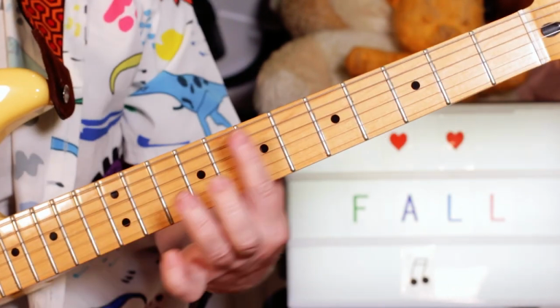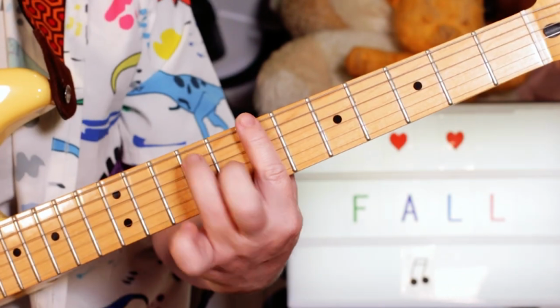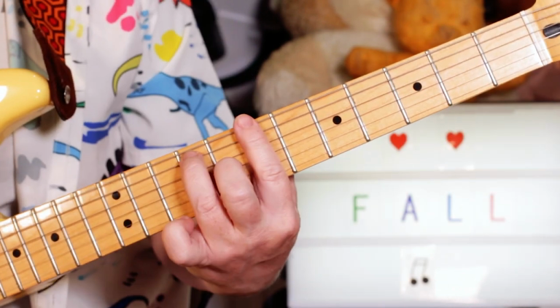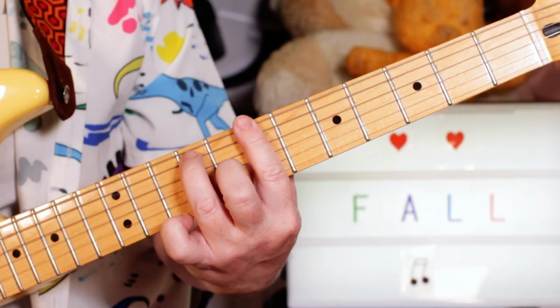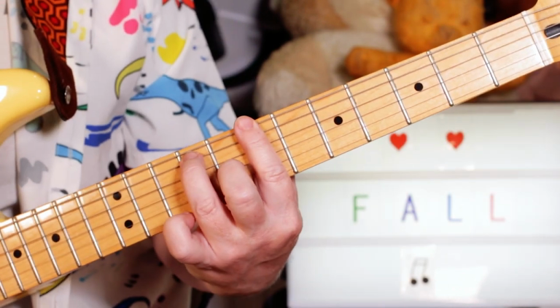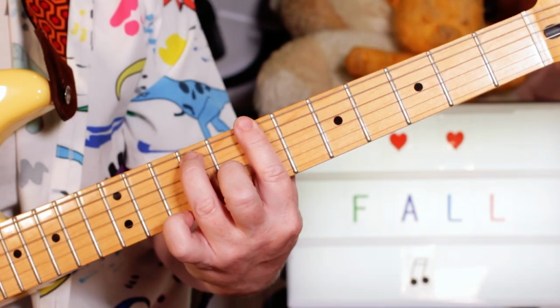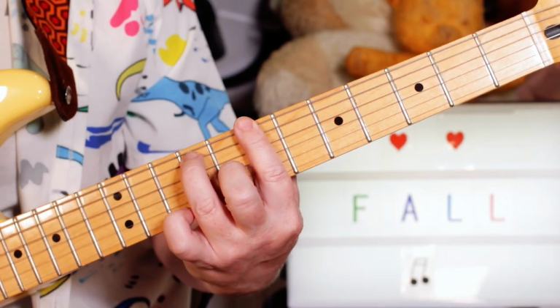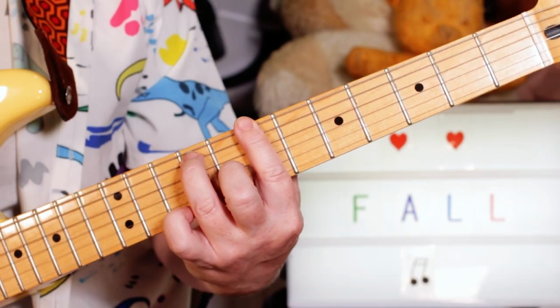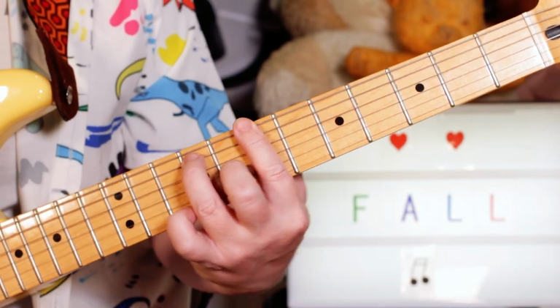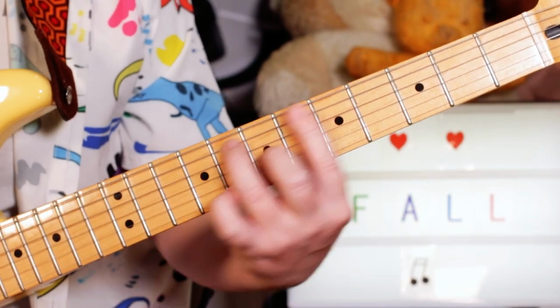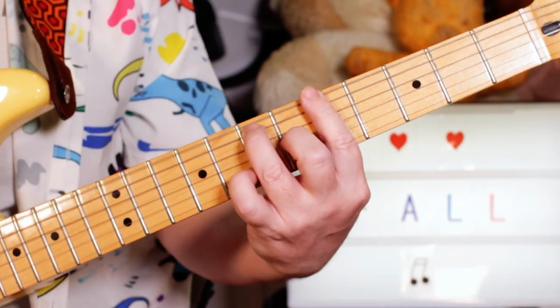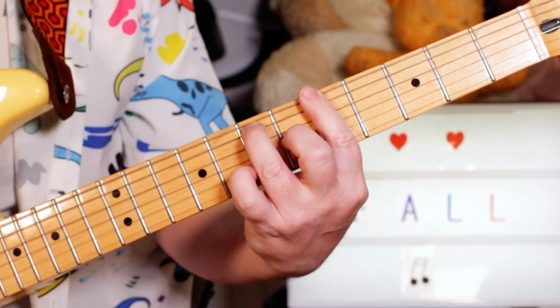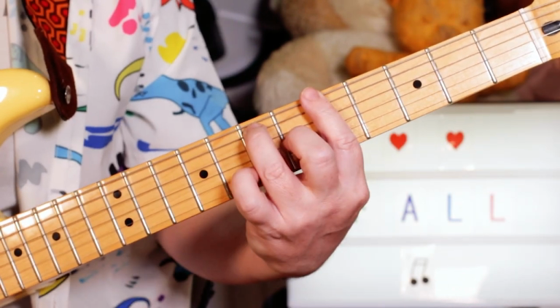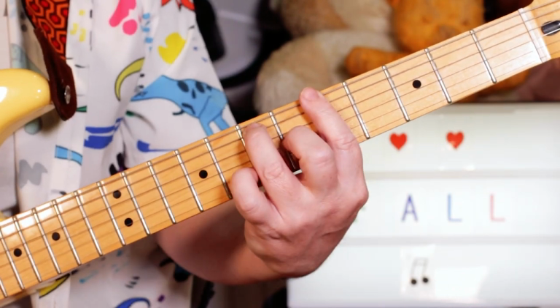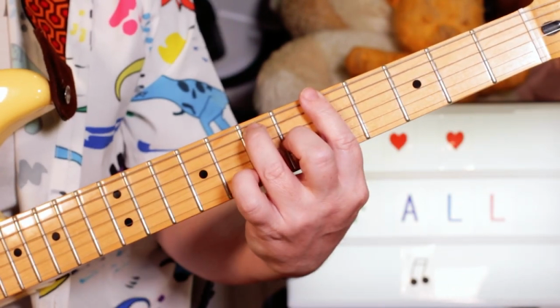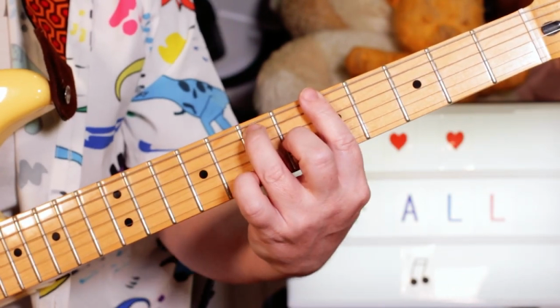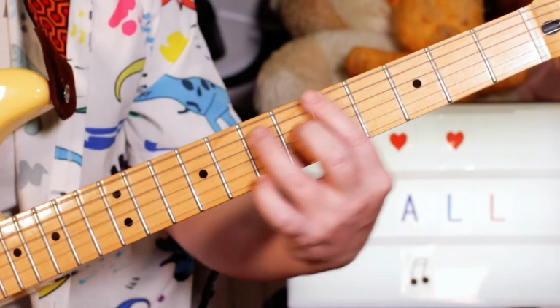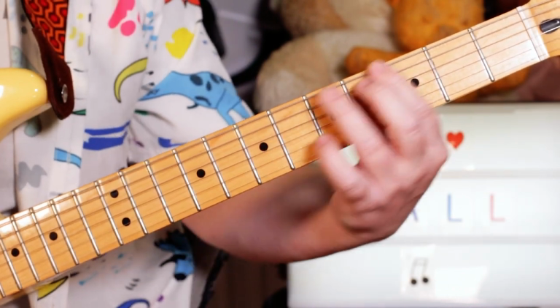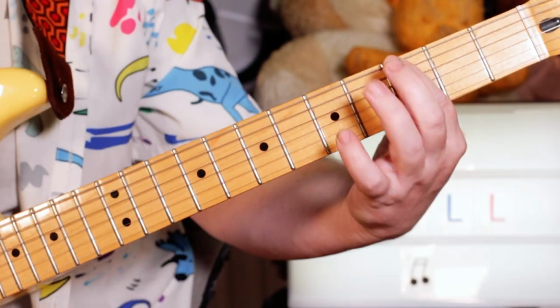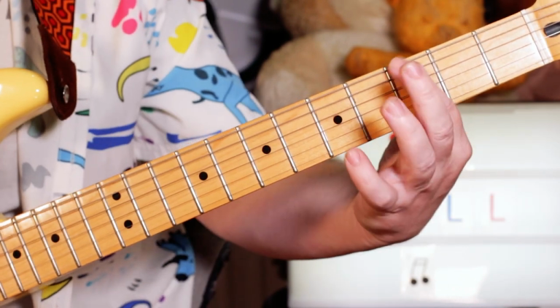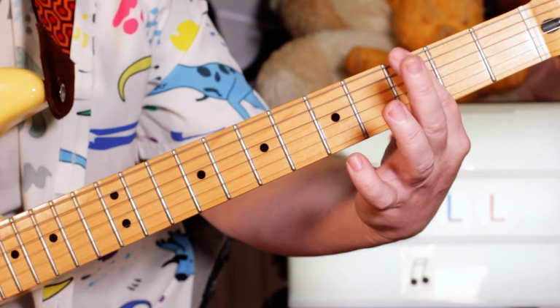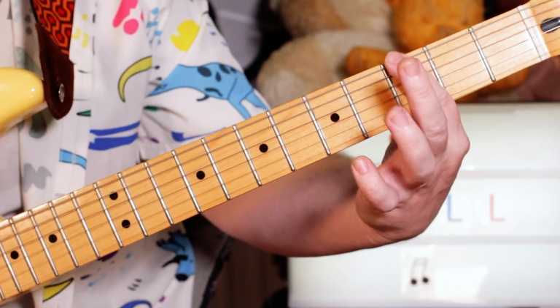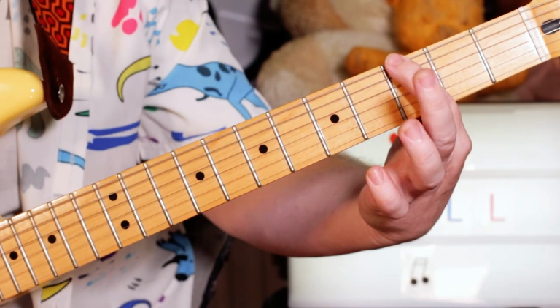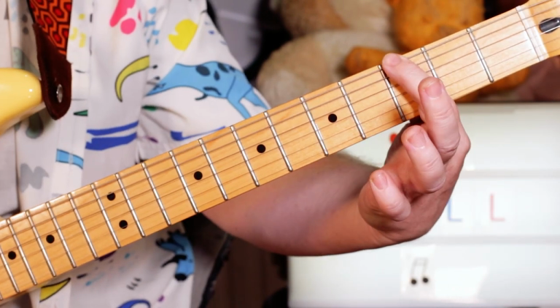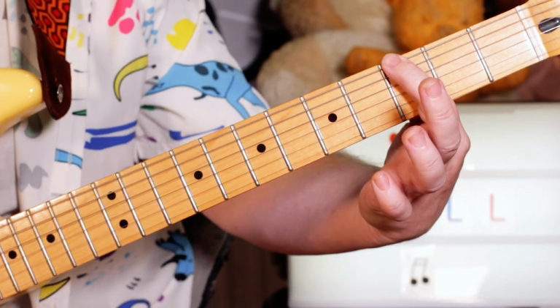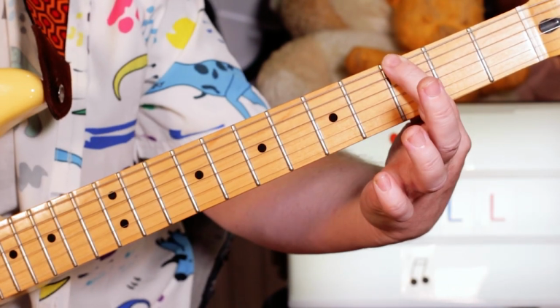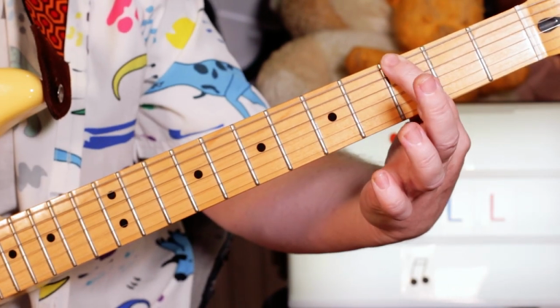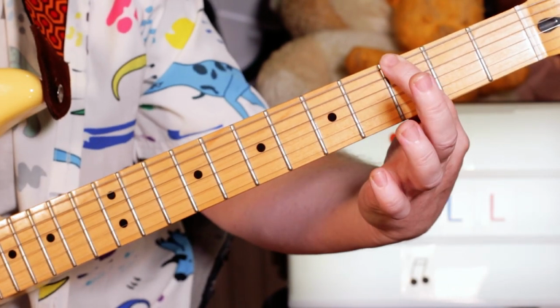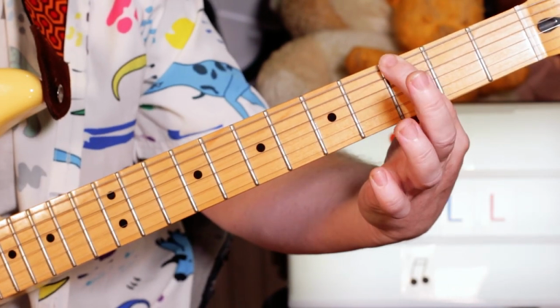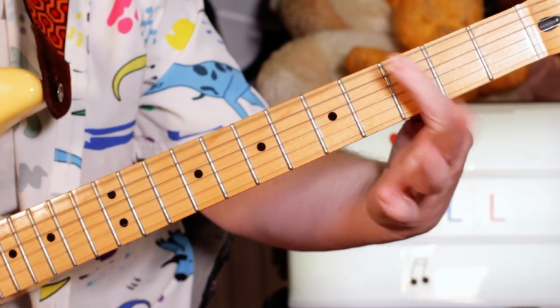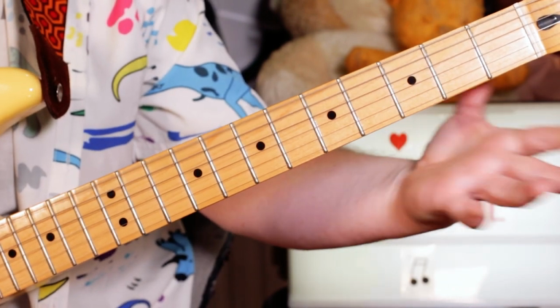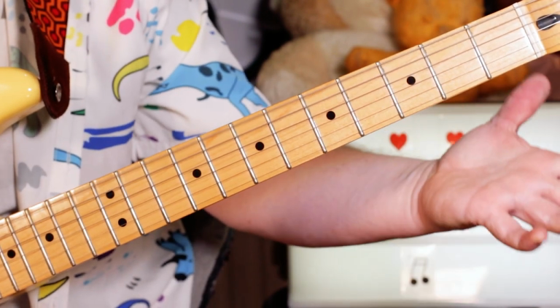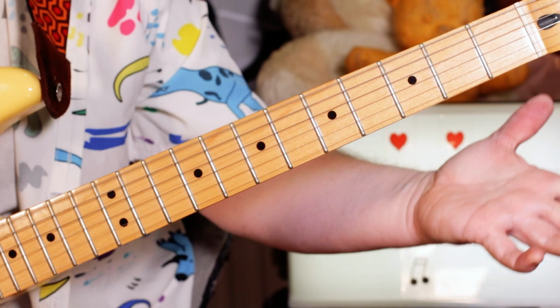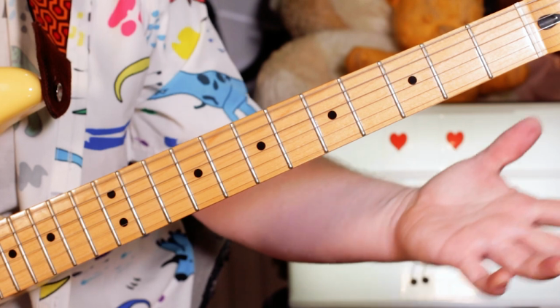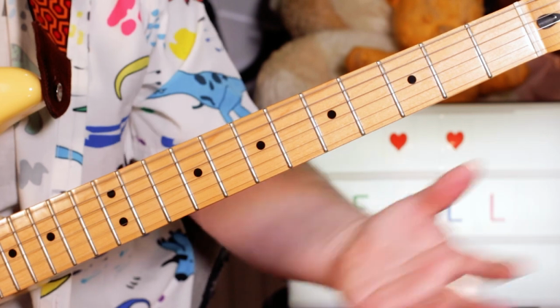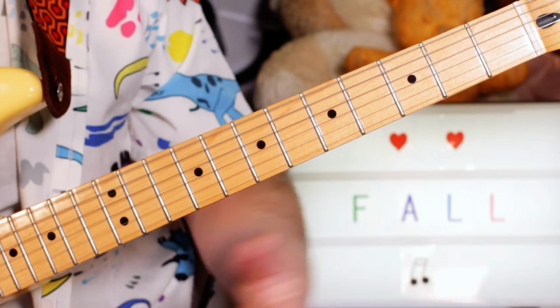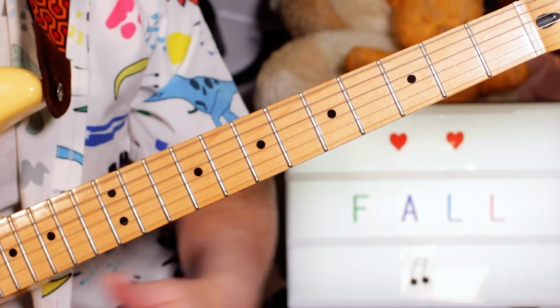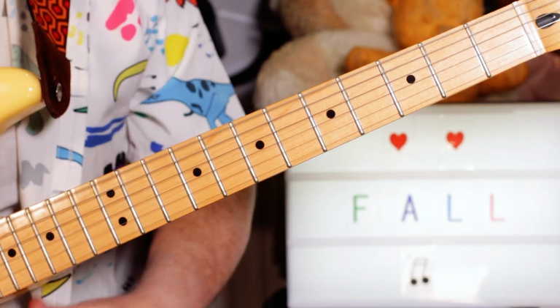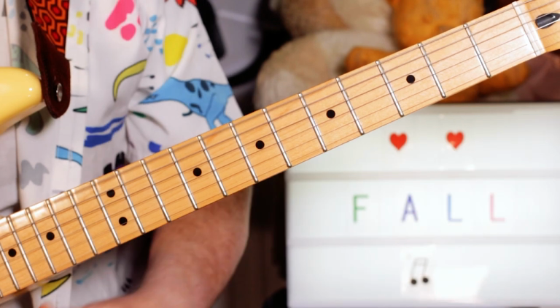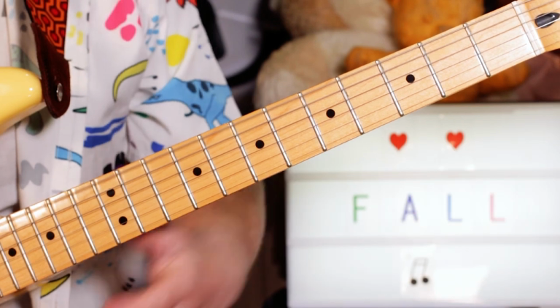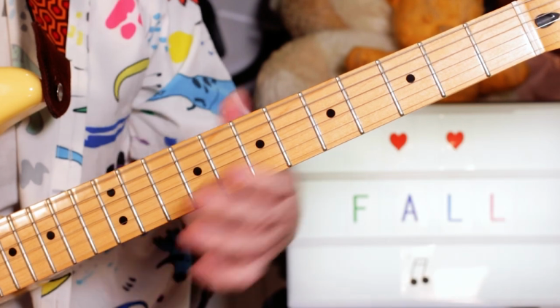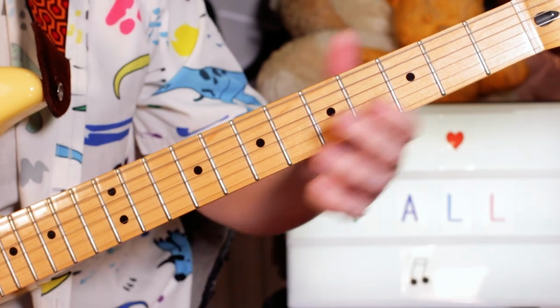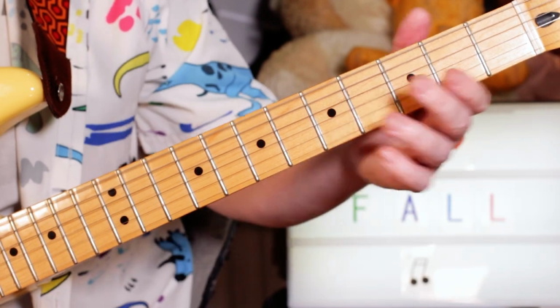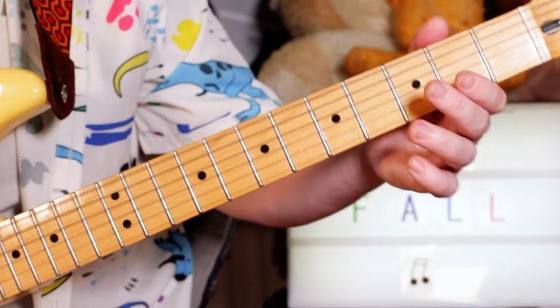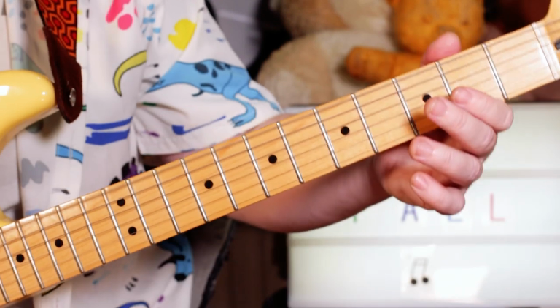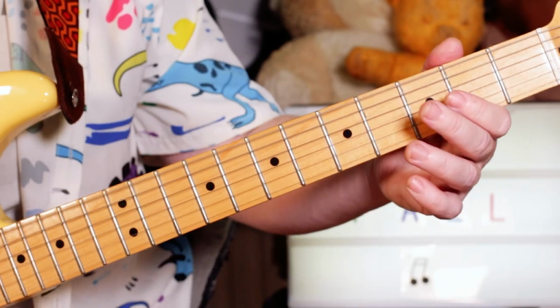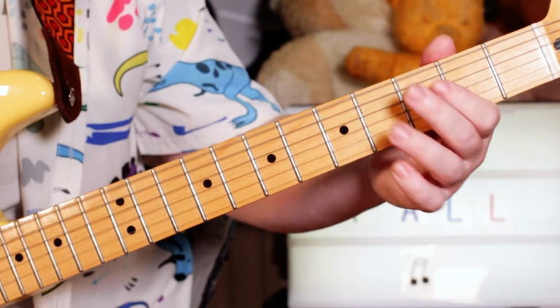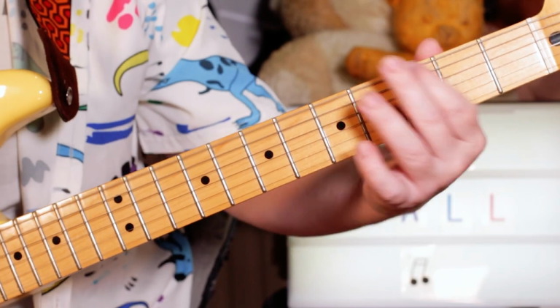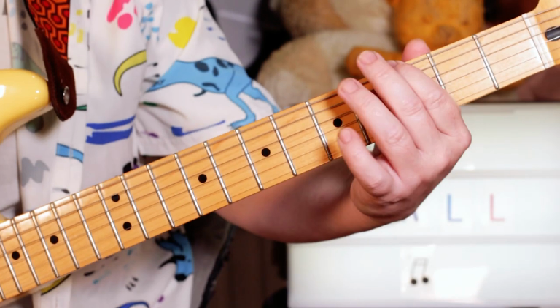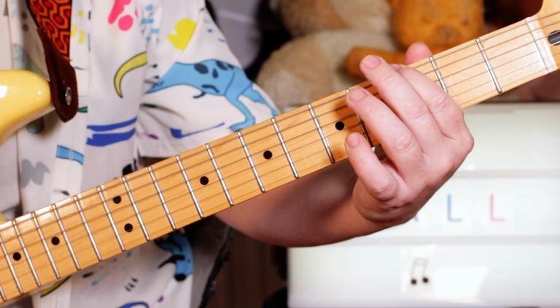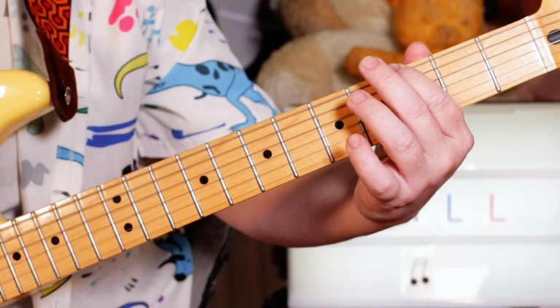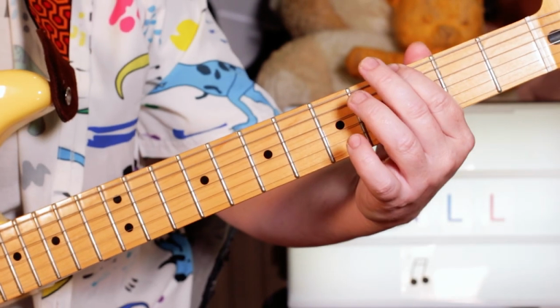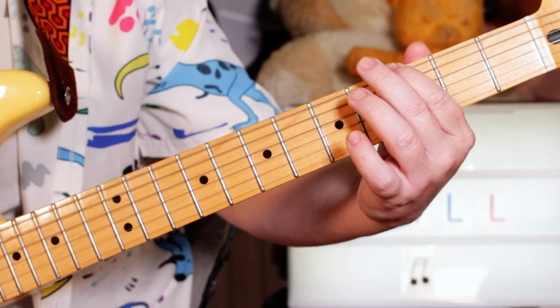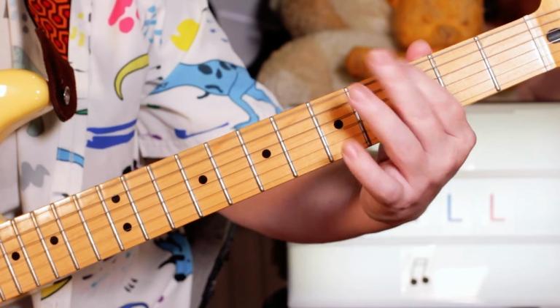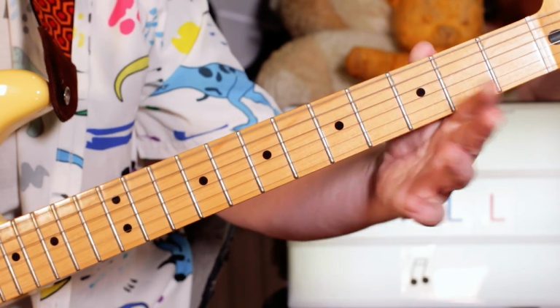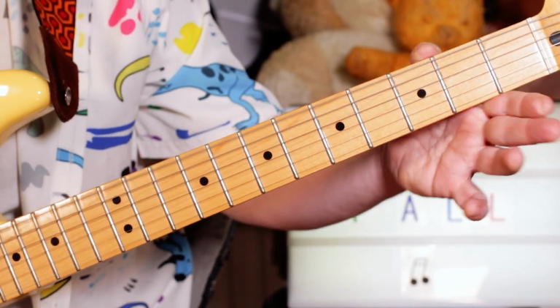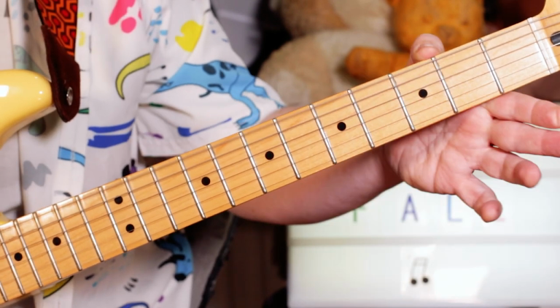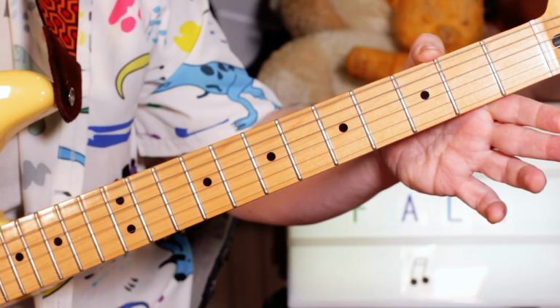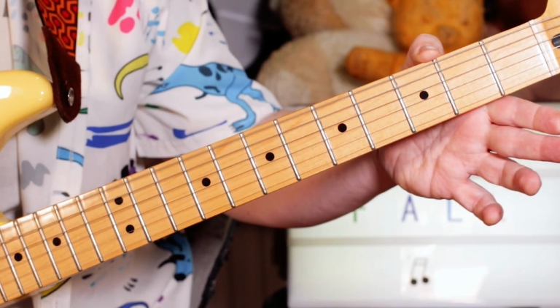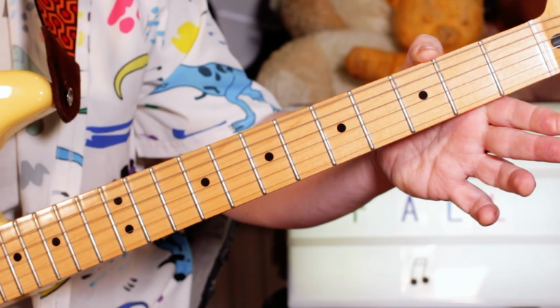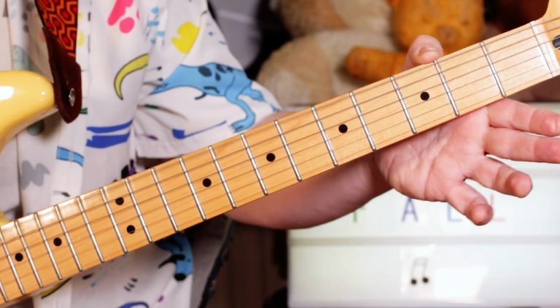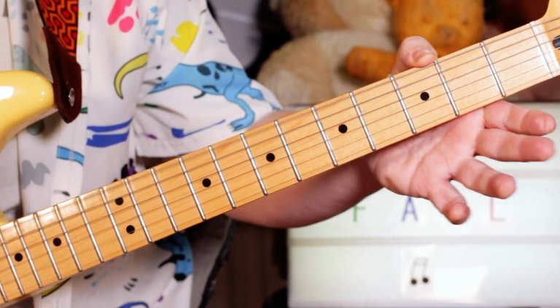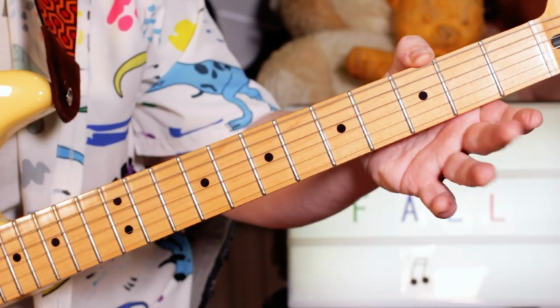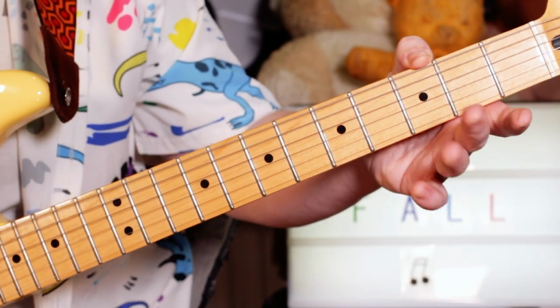Just playing a B7 to A7, G. Back to that riff a couple of times.